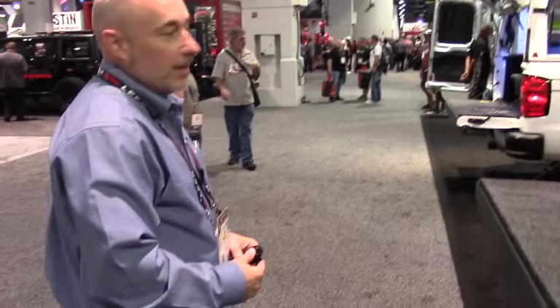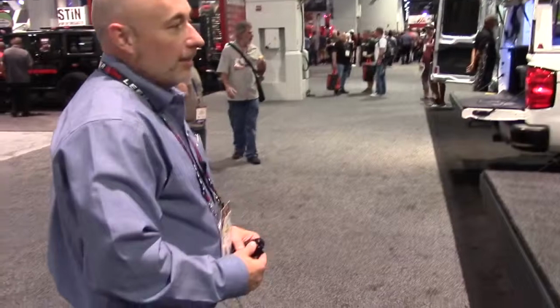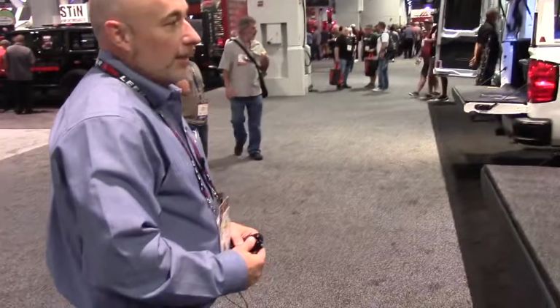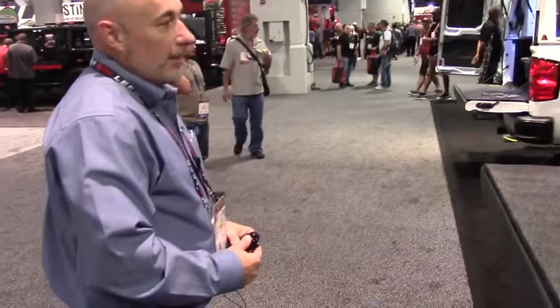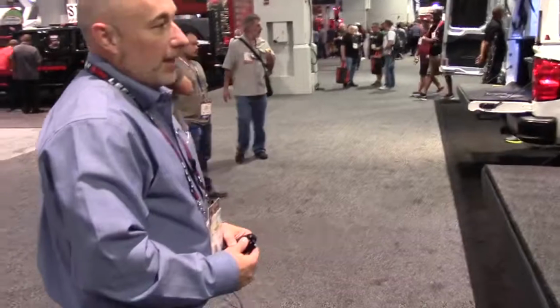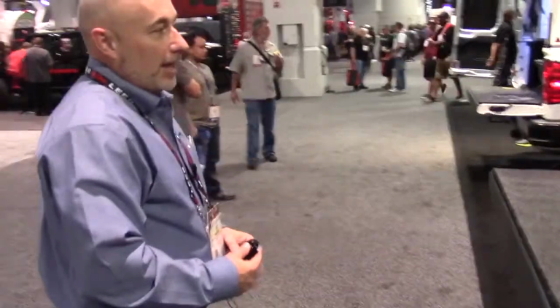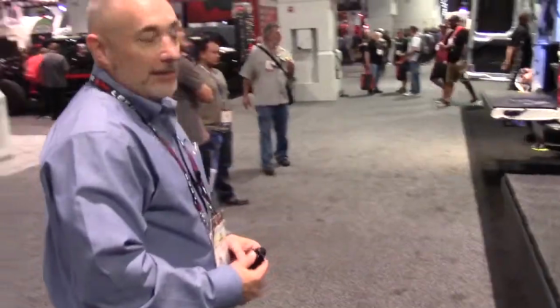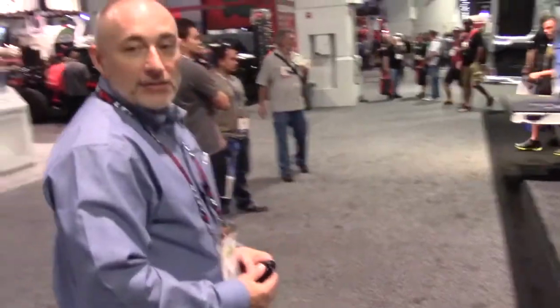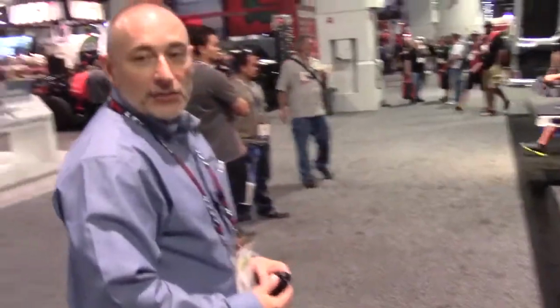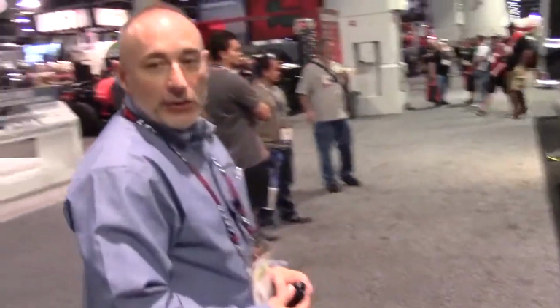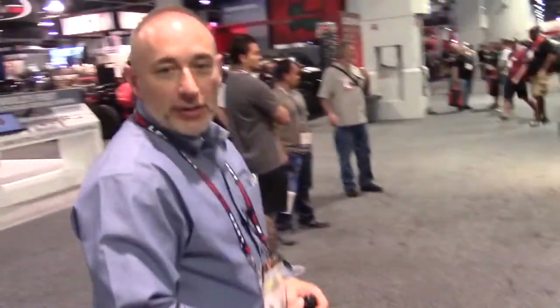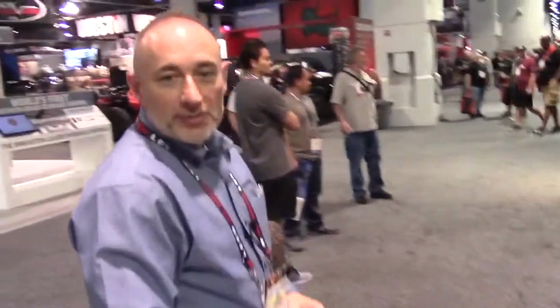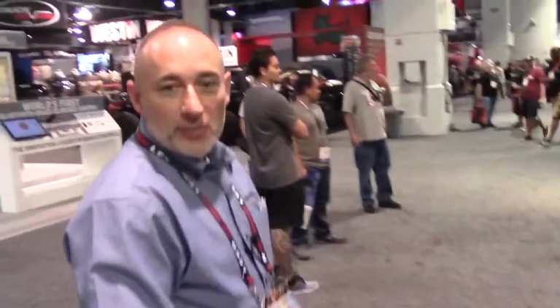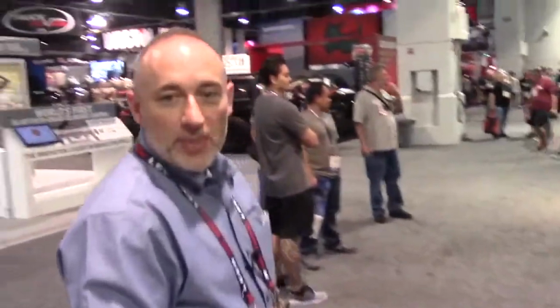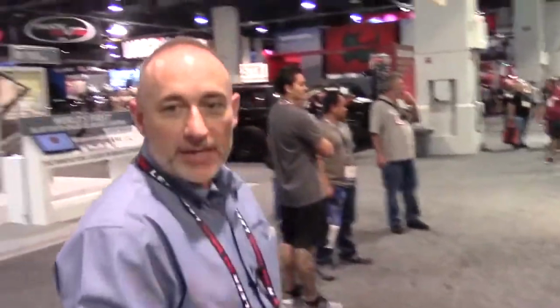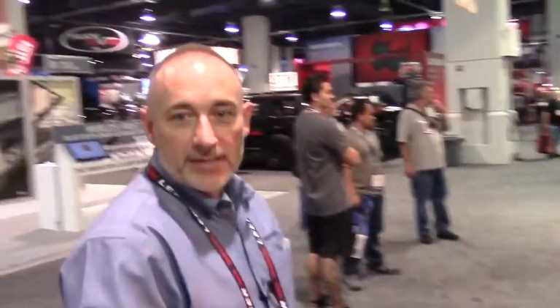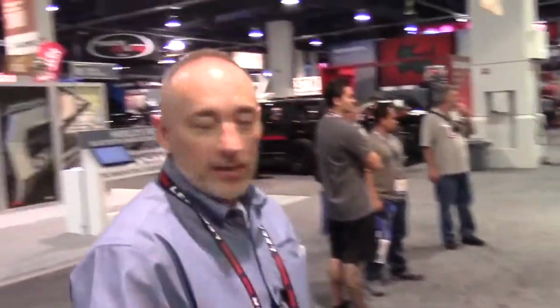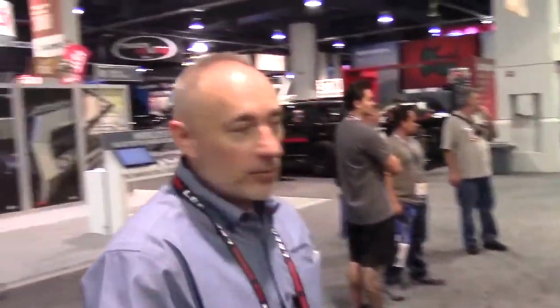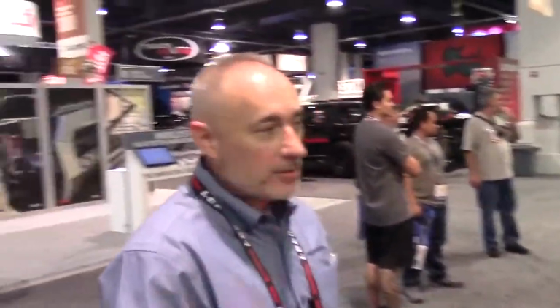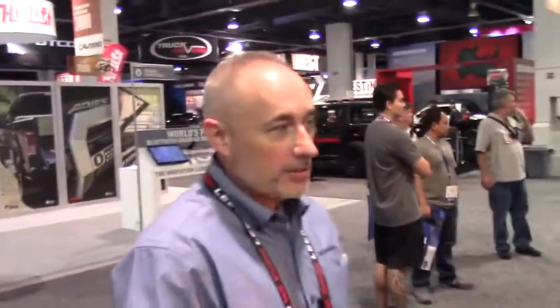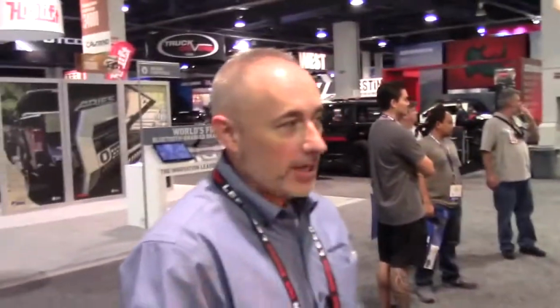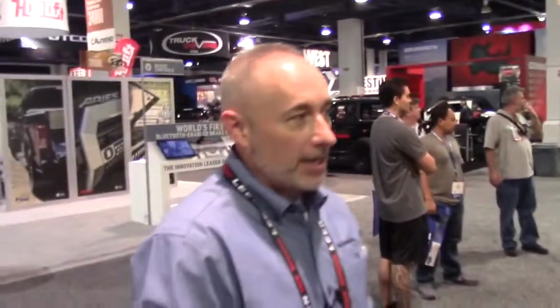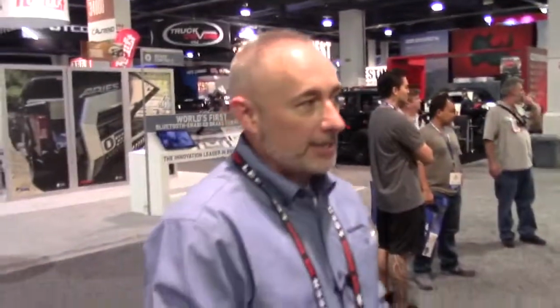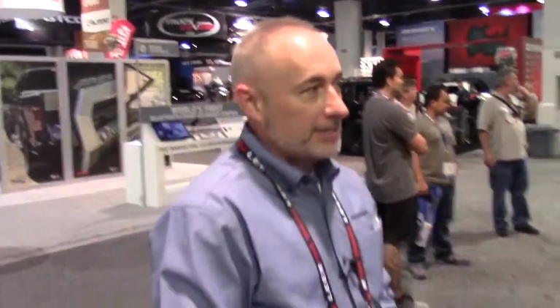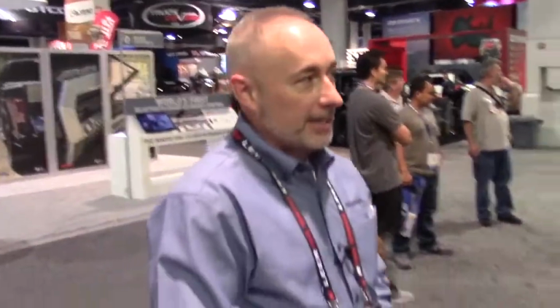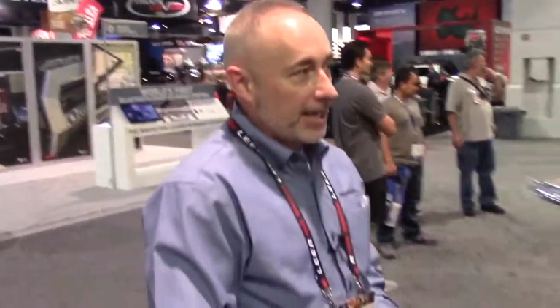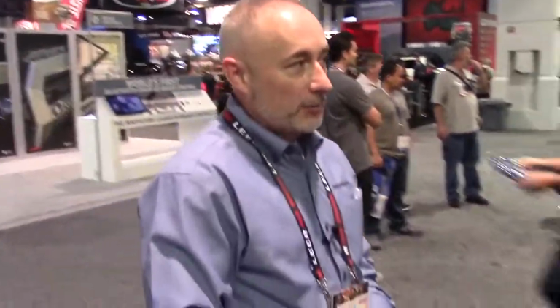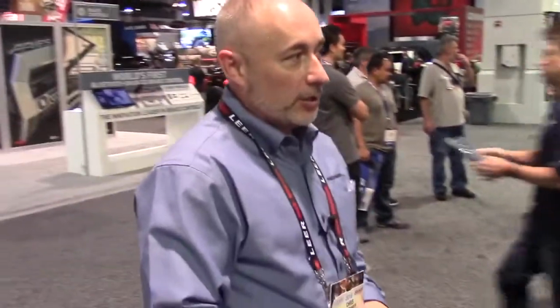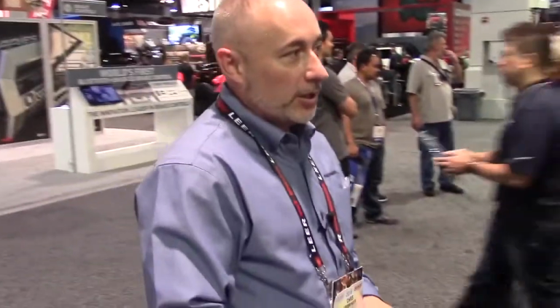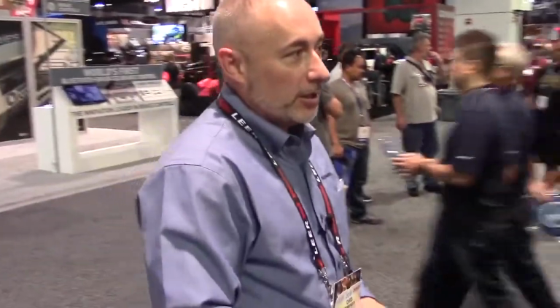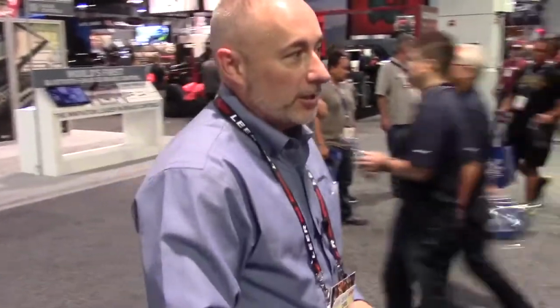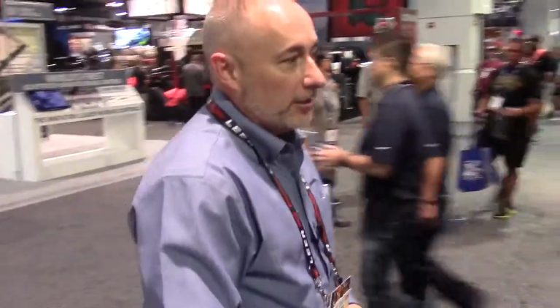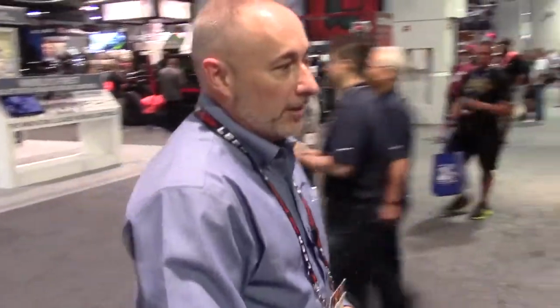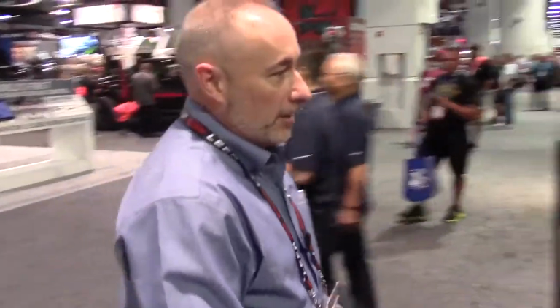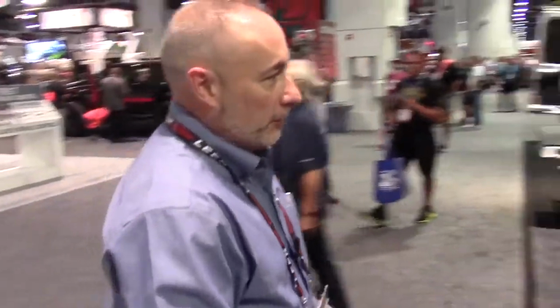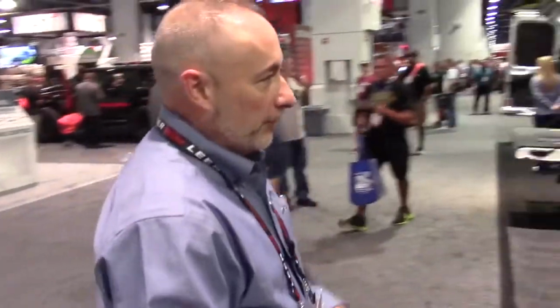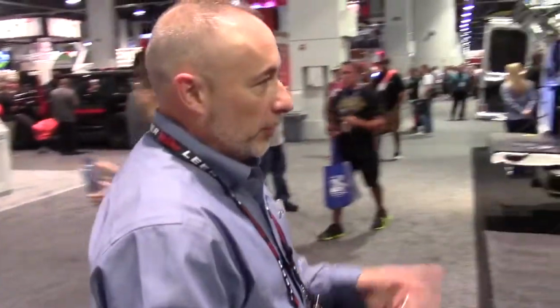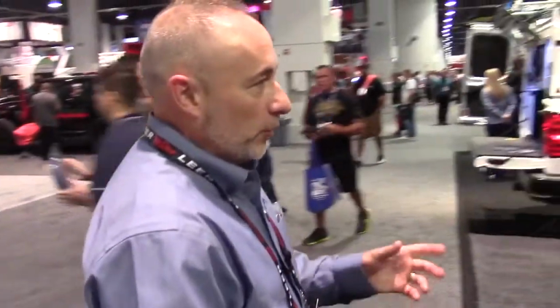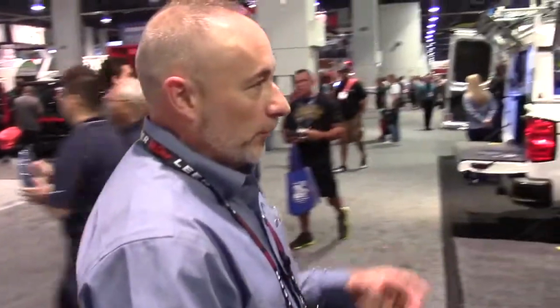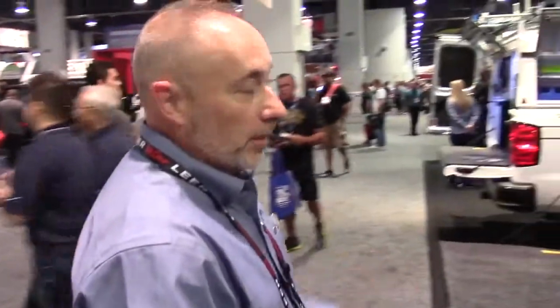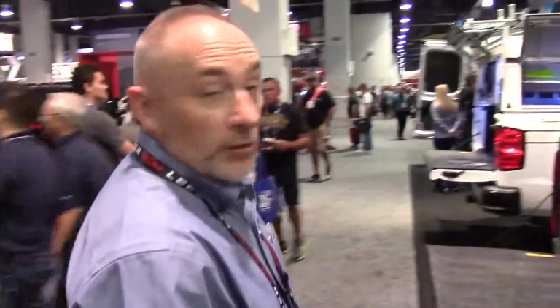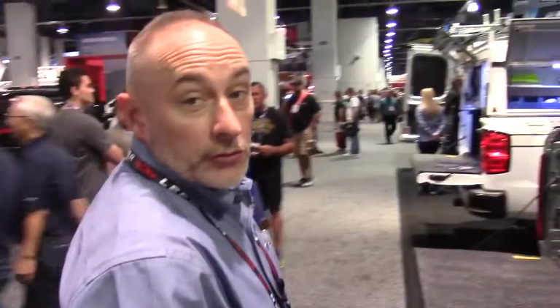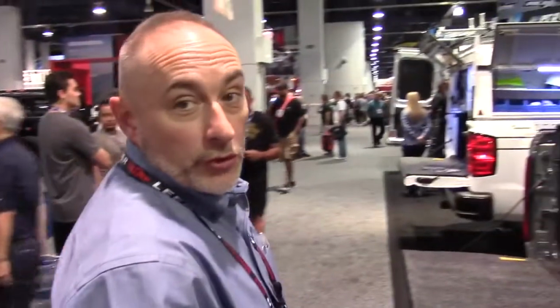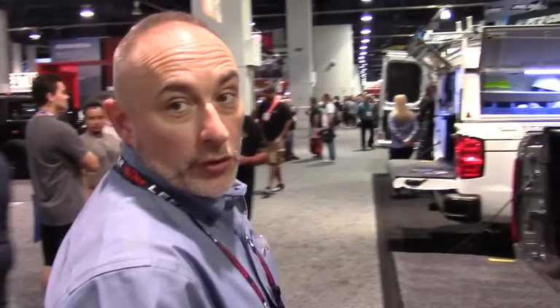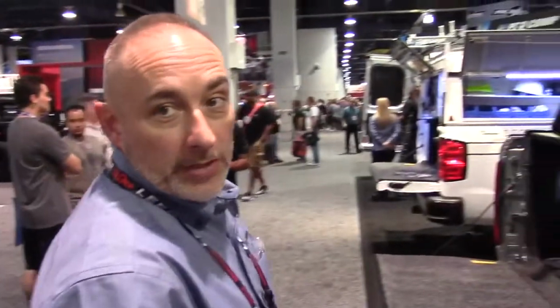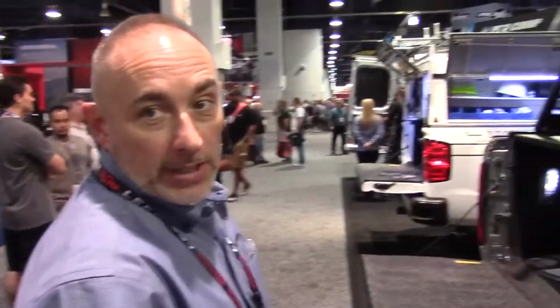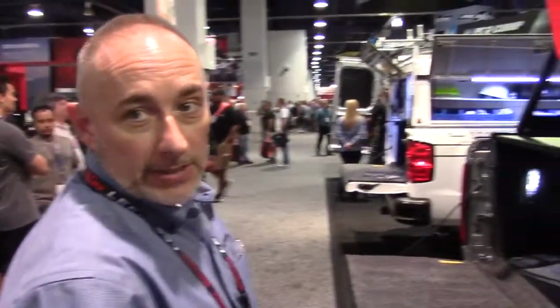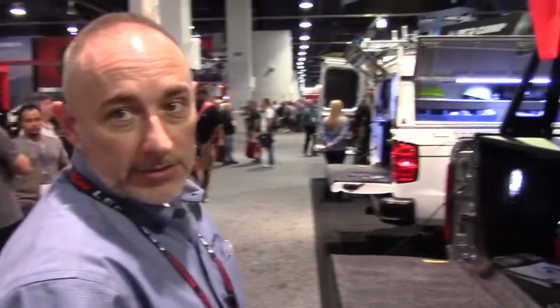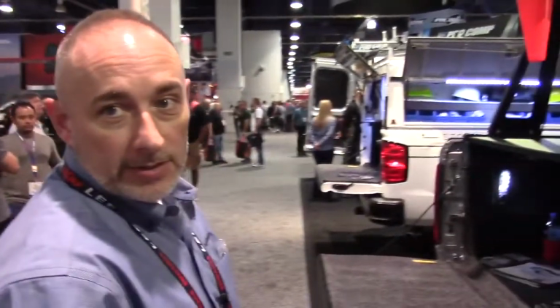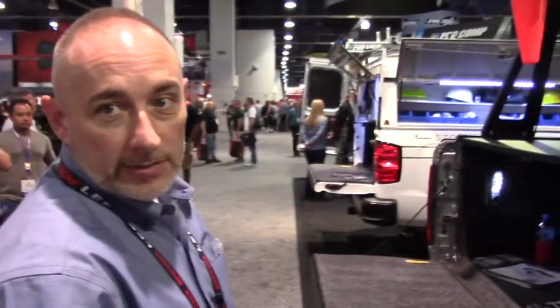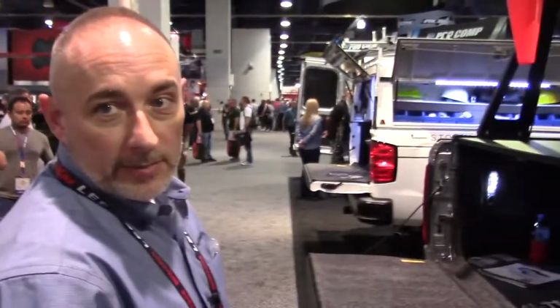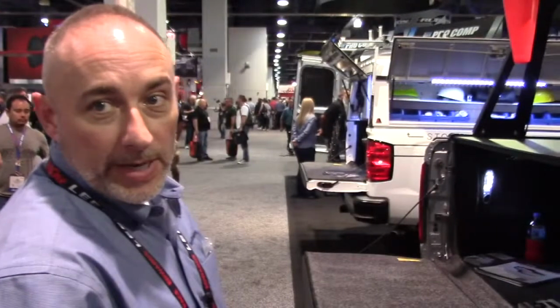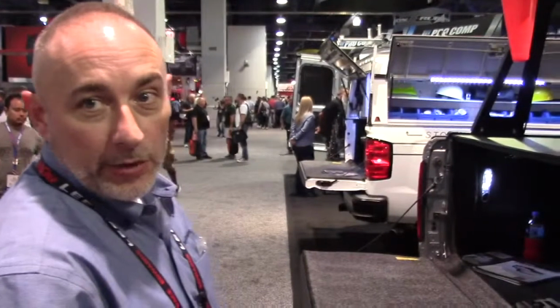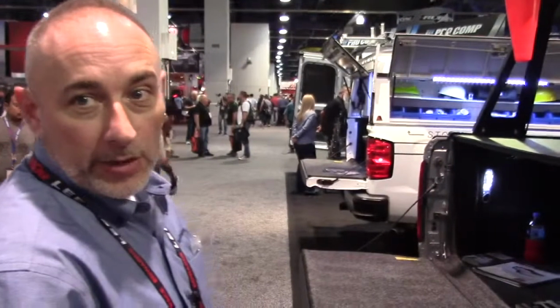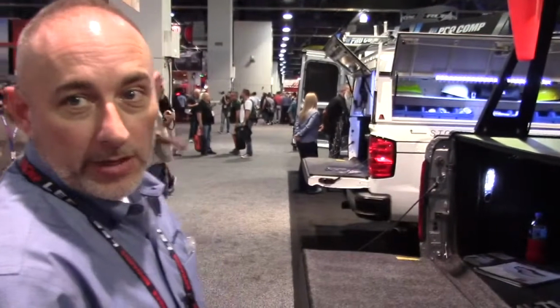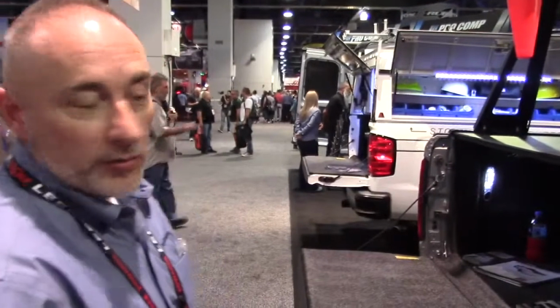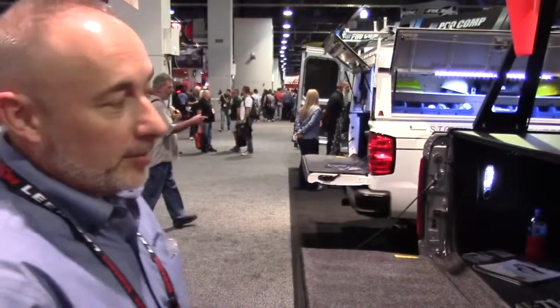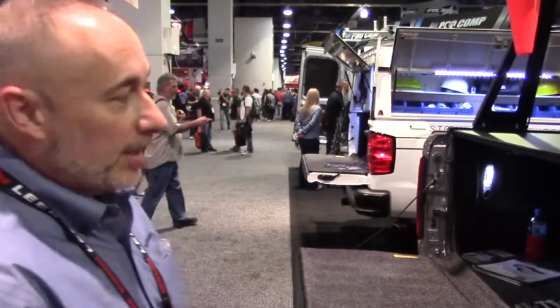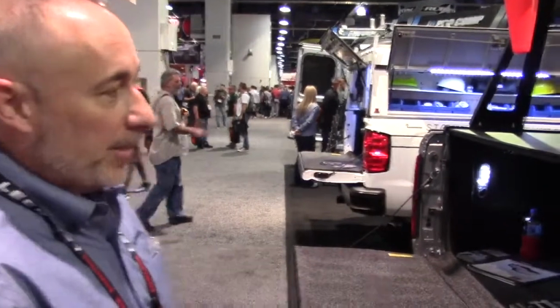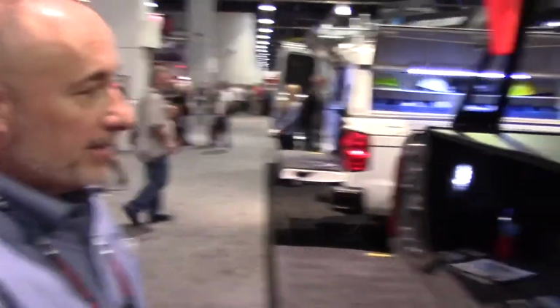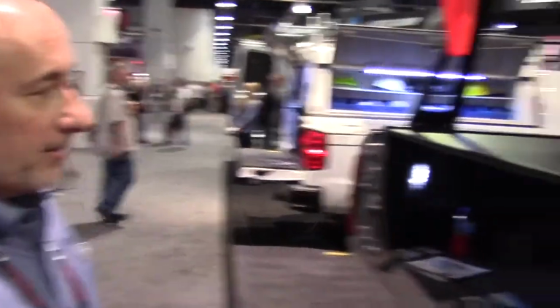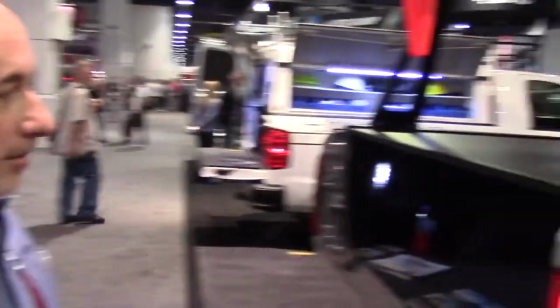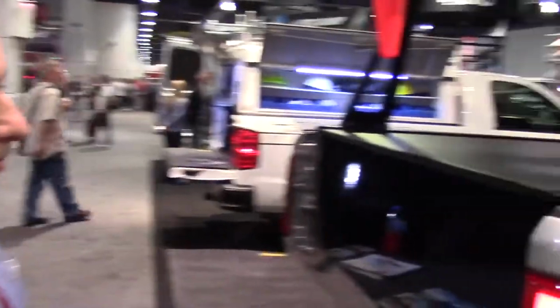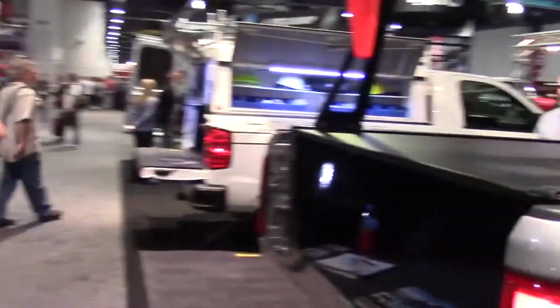Hi, this is Chris with Pace Edwards. Today we're going to review the Ultra Groove Electric power cover by Pace Edwards.